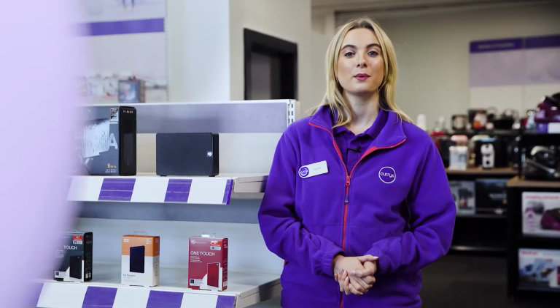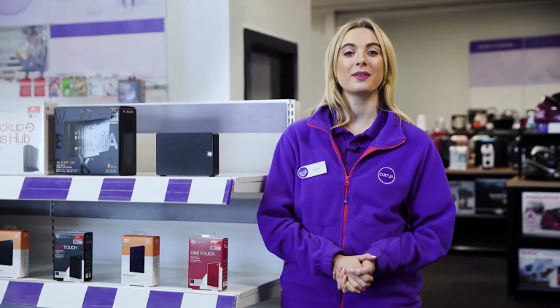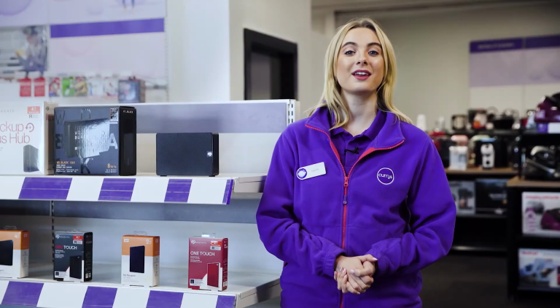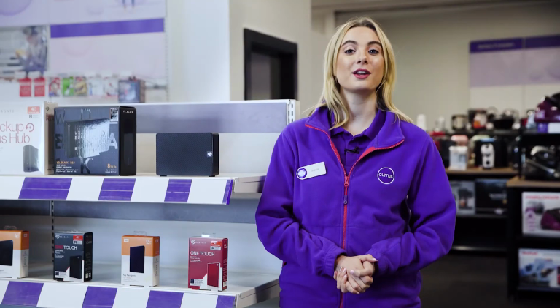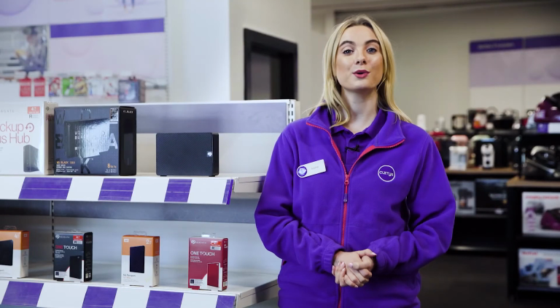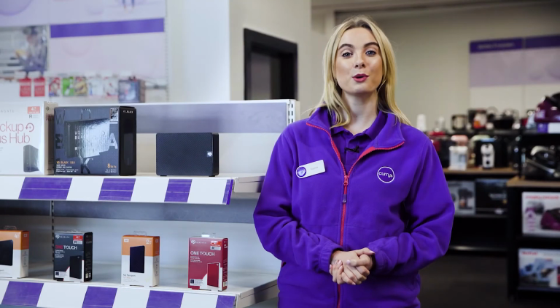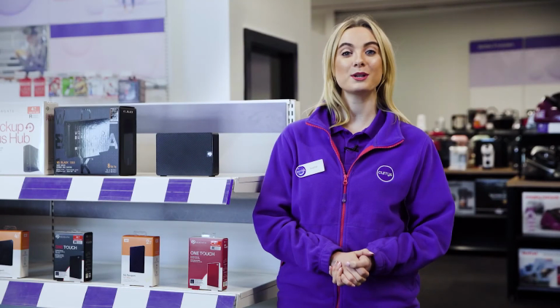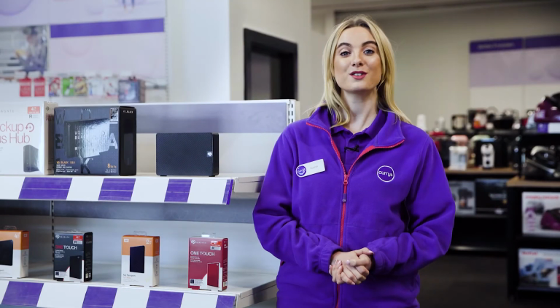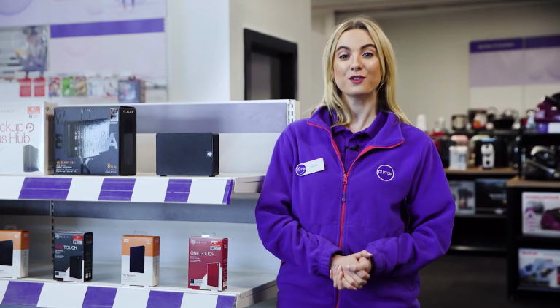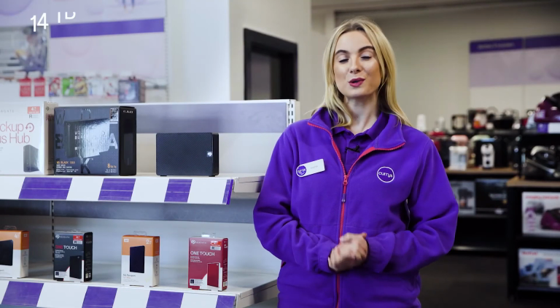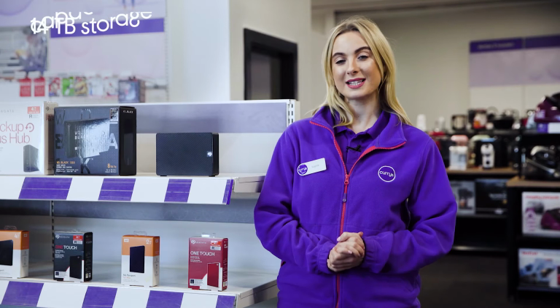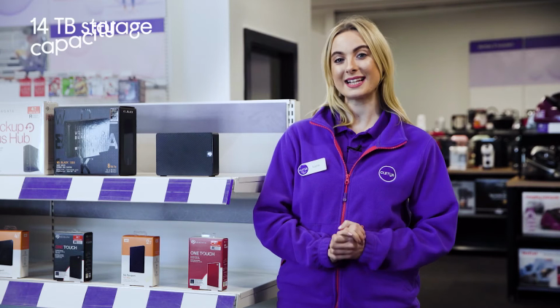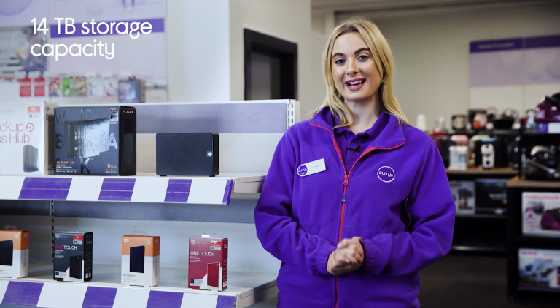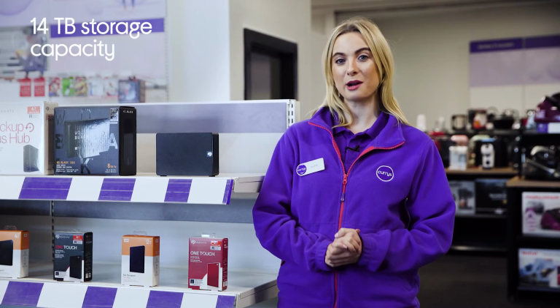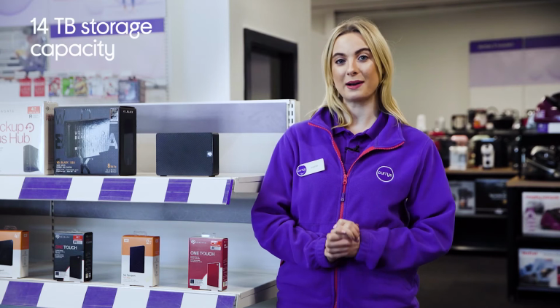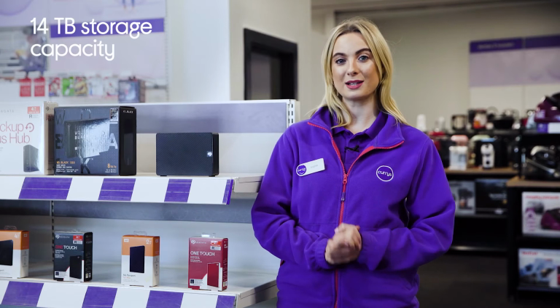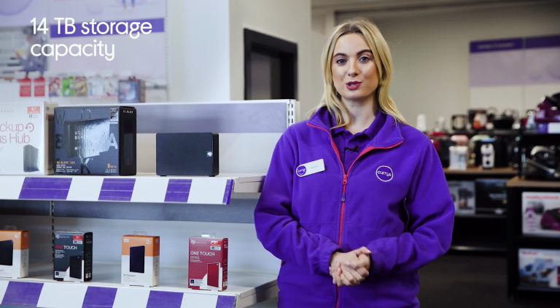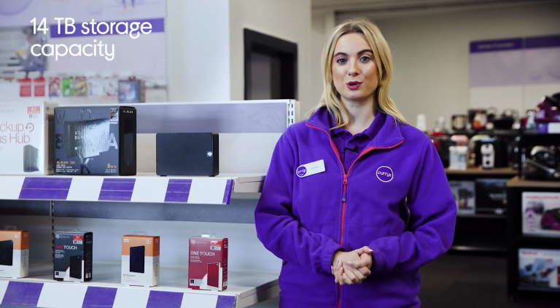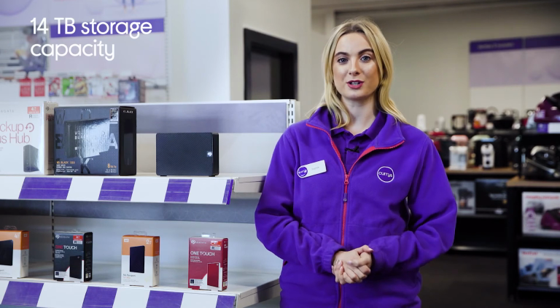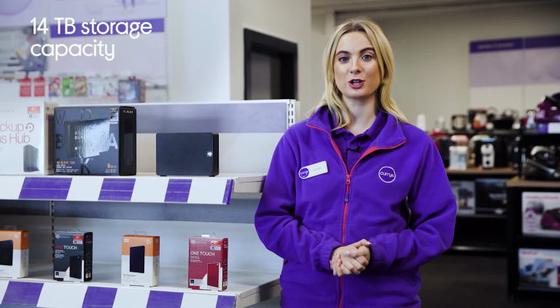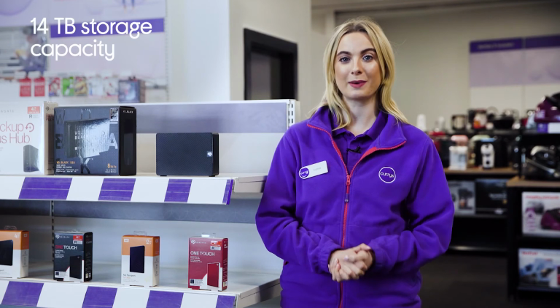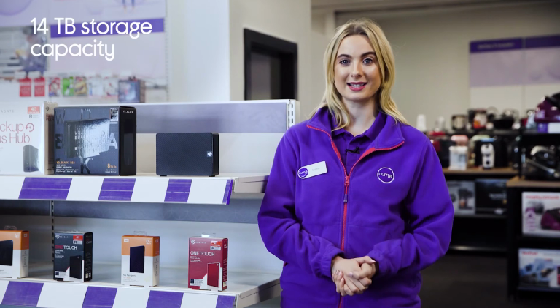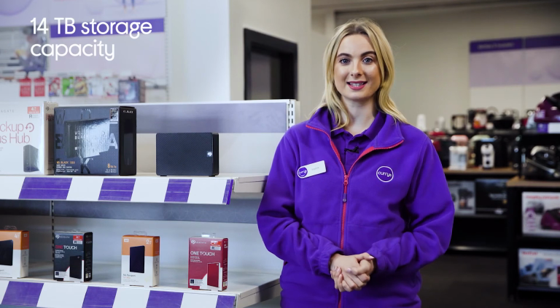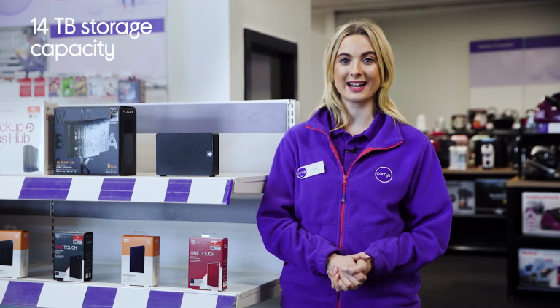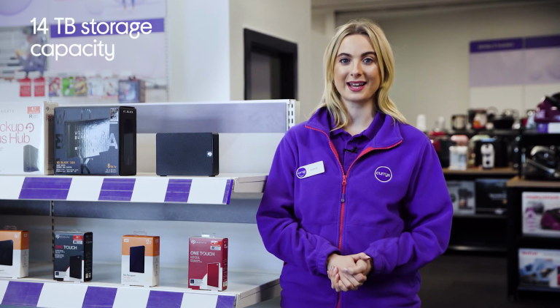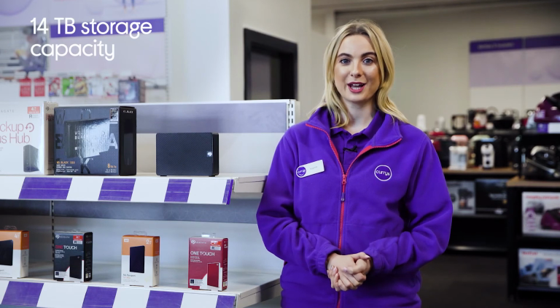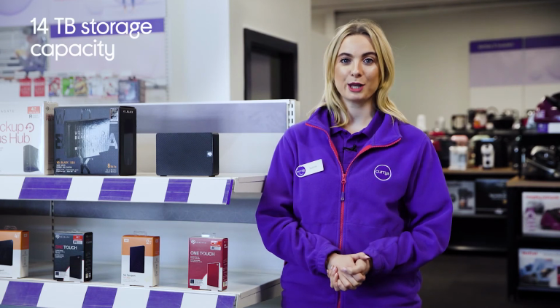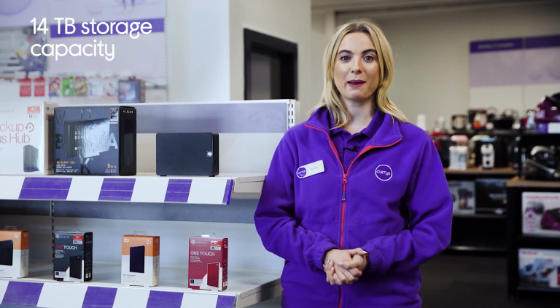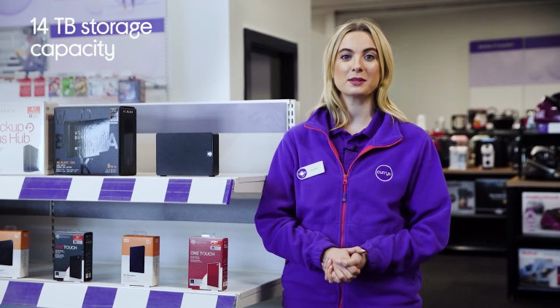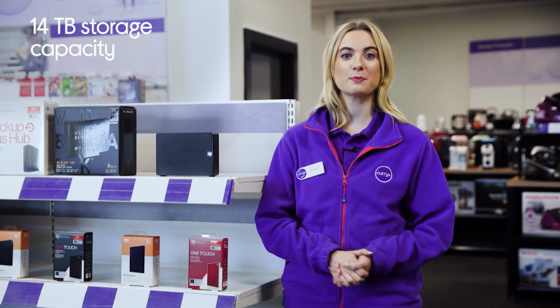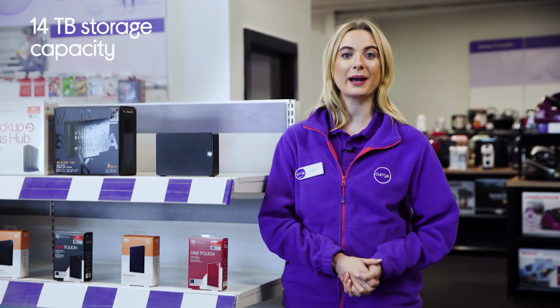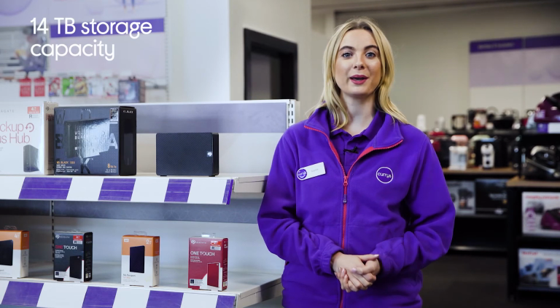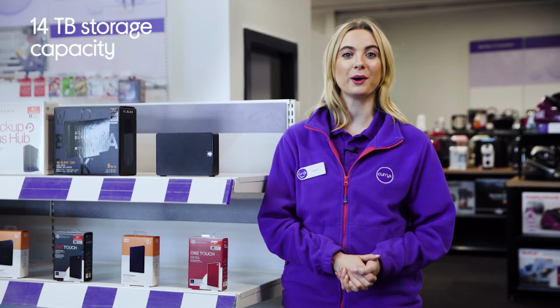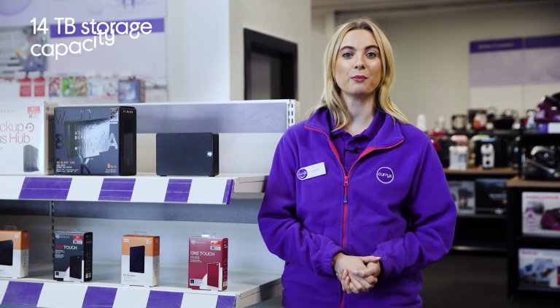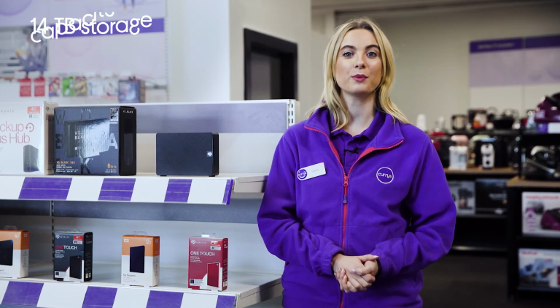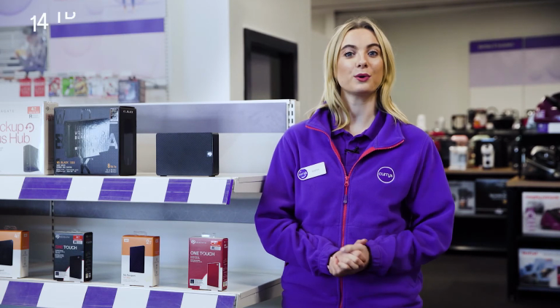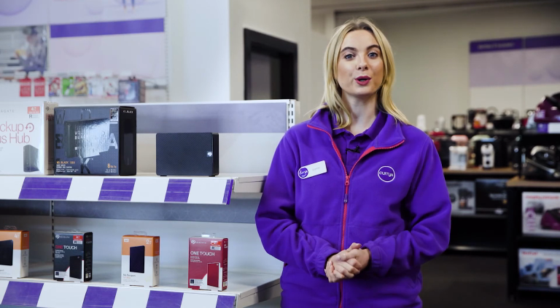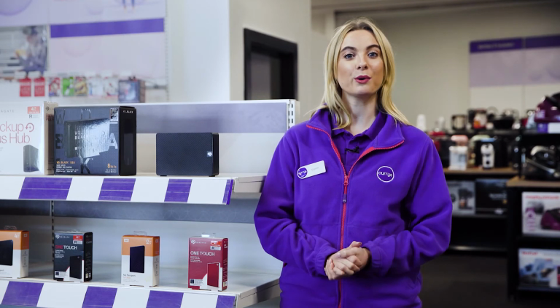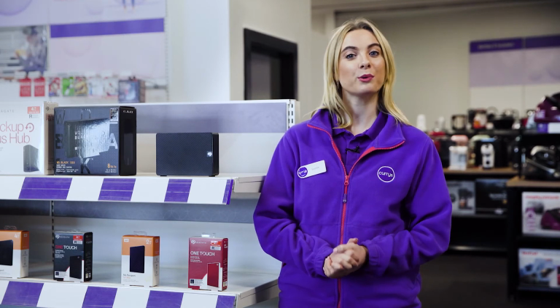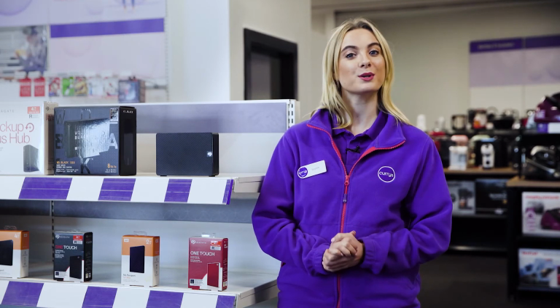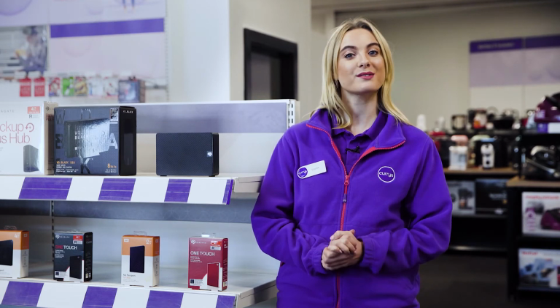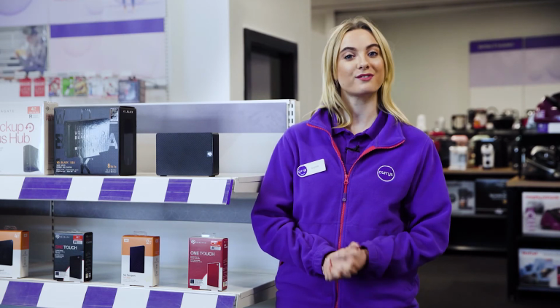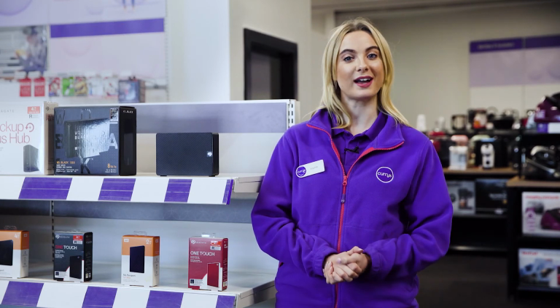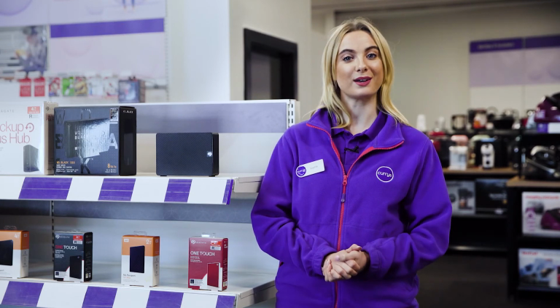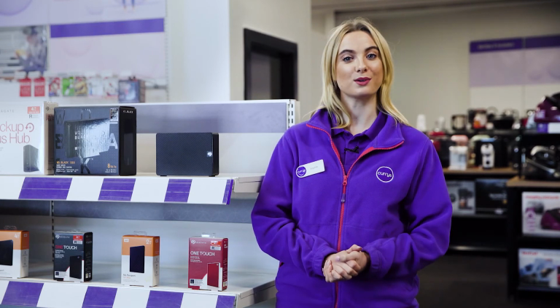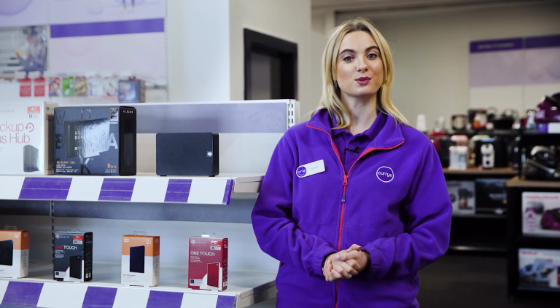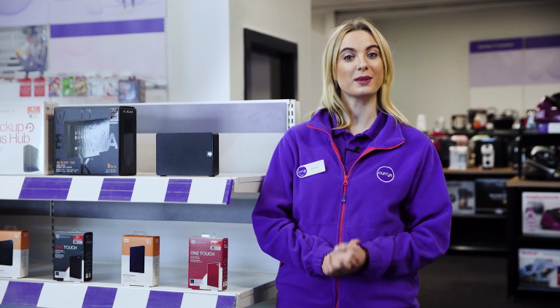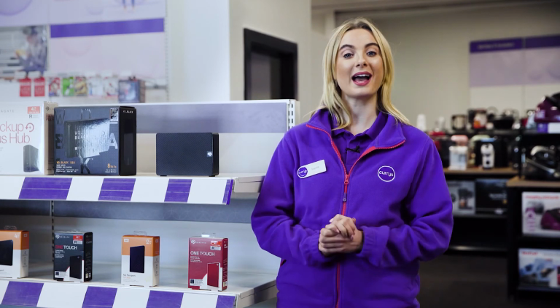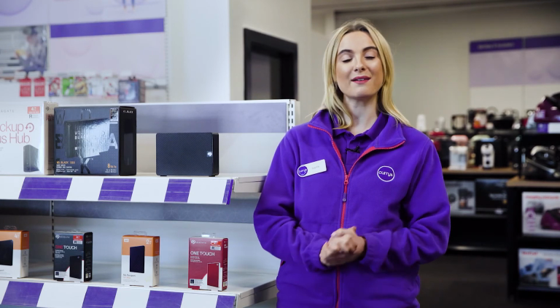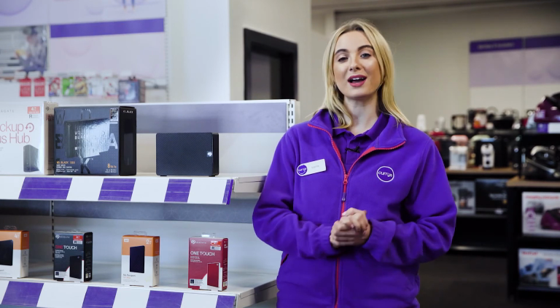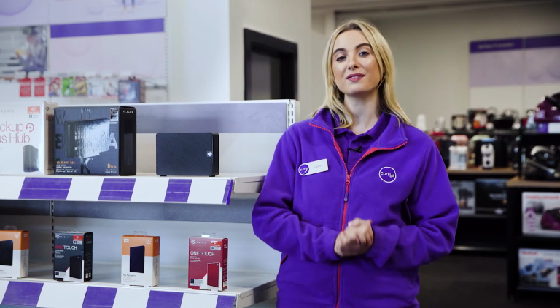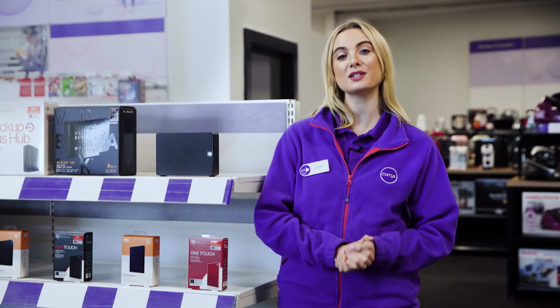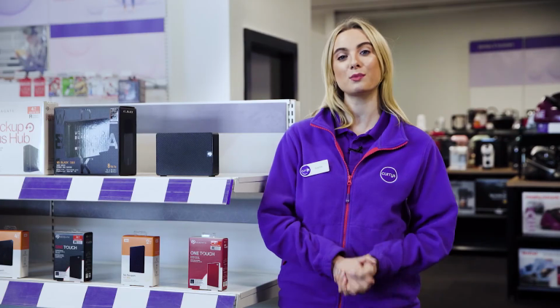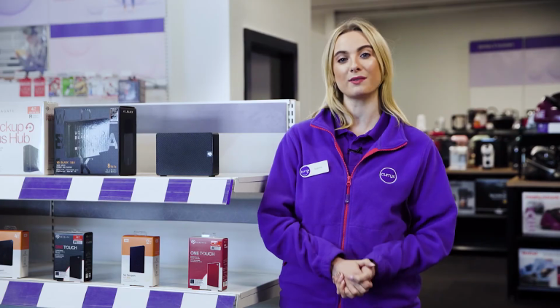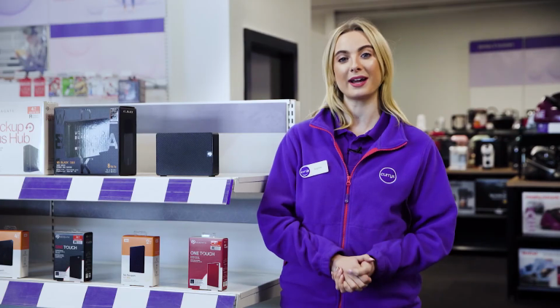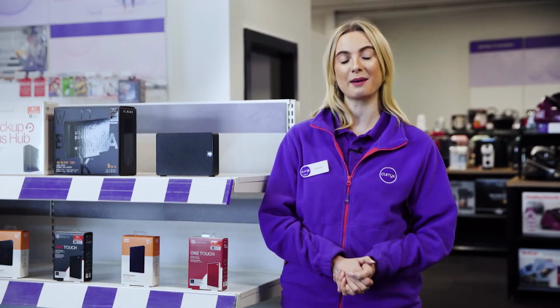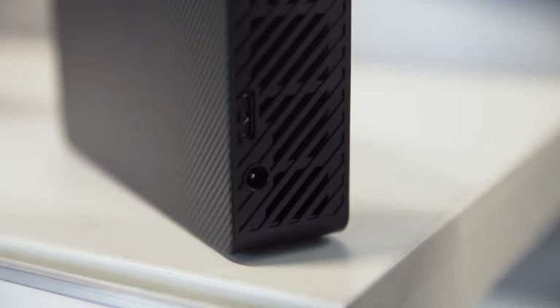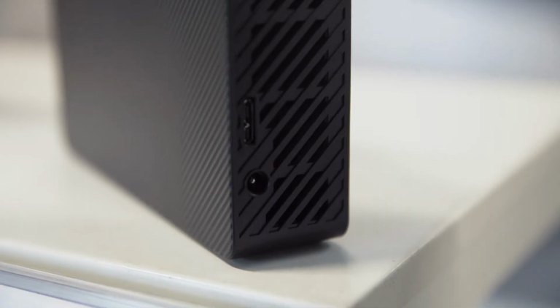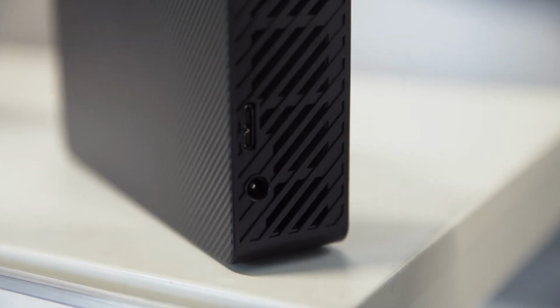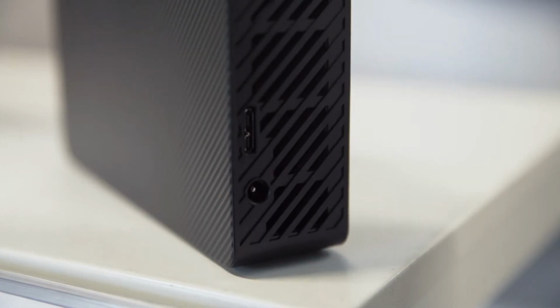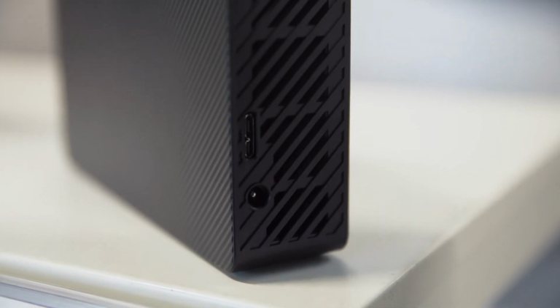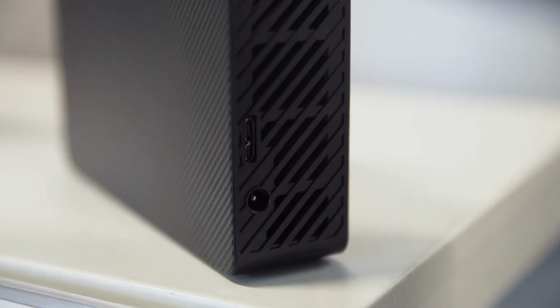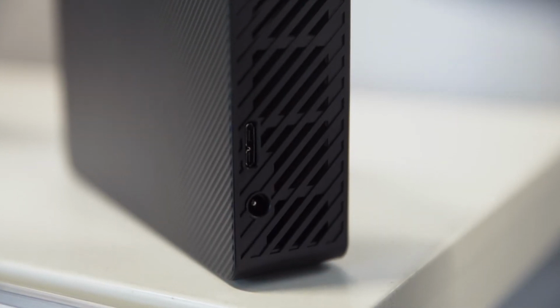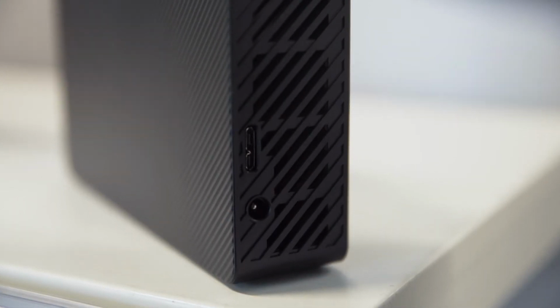With an enormous 14TB storage capacity, you'll be able to back it up with all your important files without ever having to worry about running out of space.